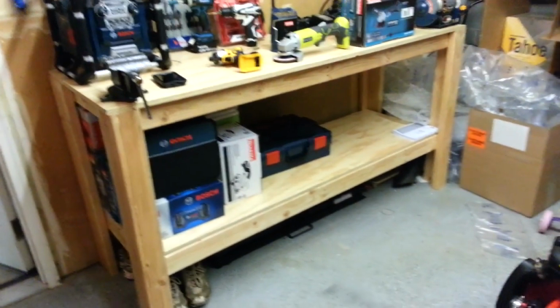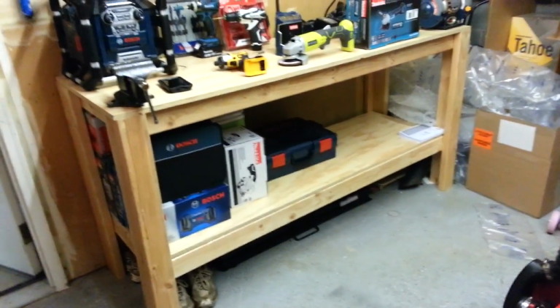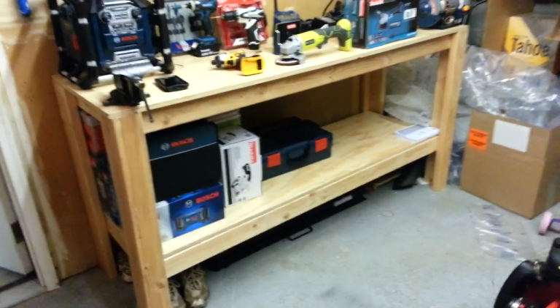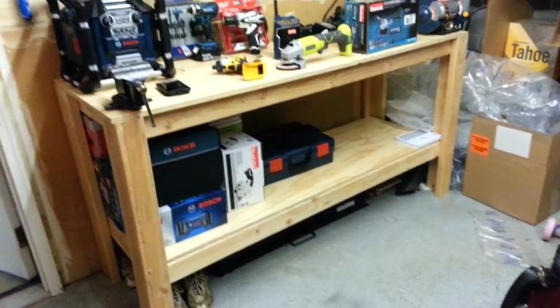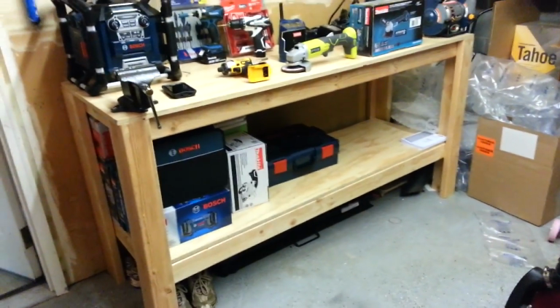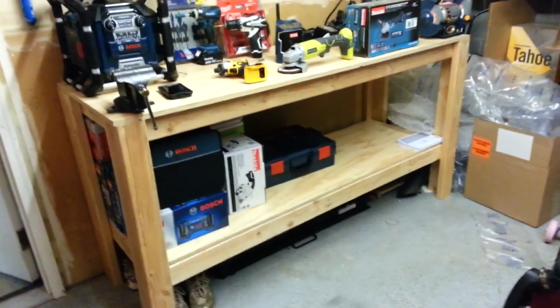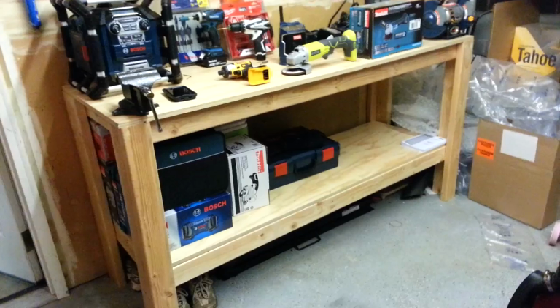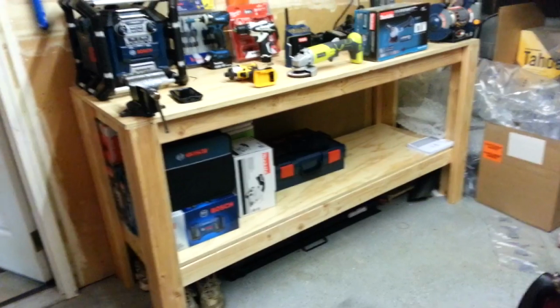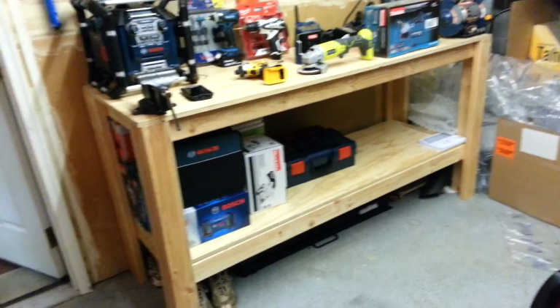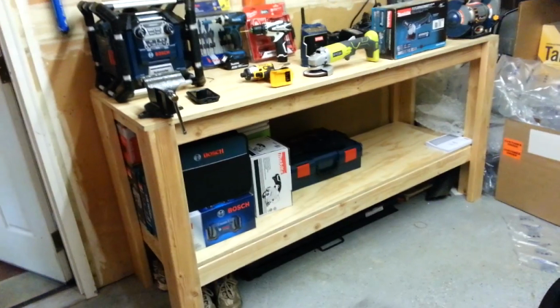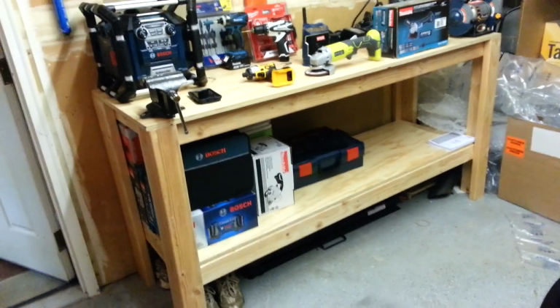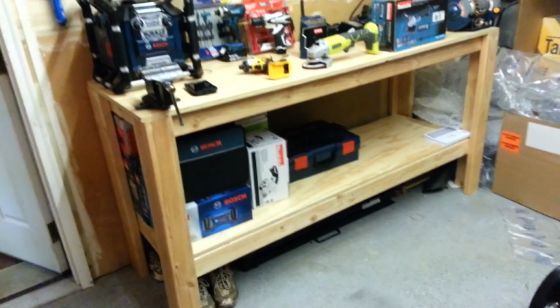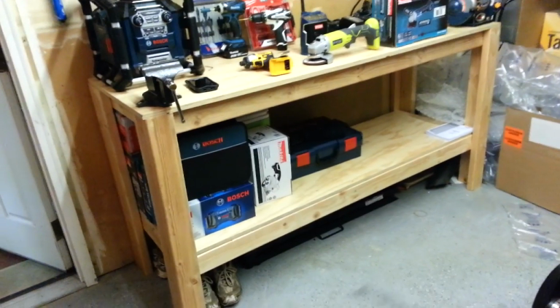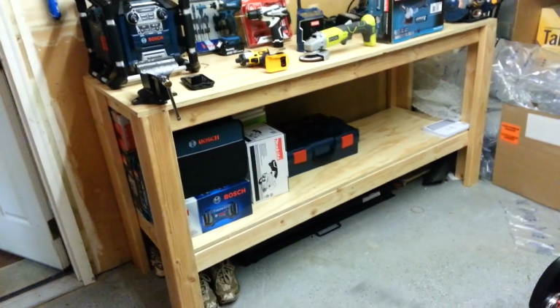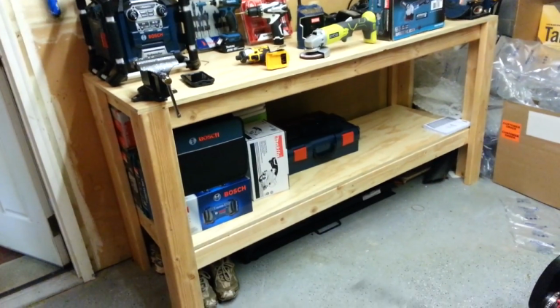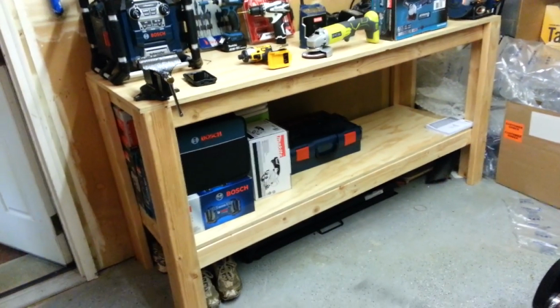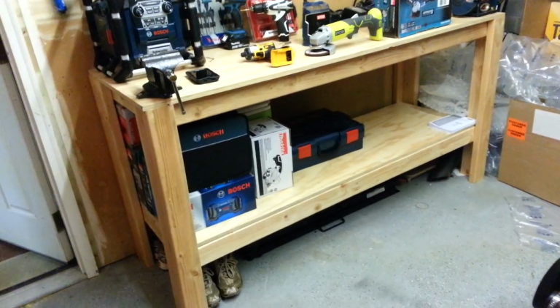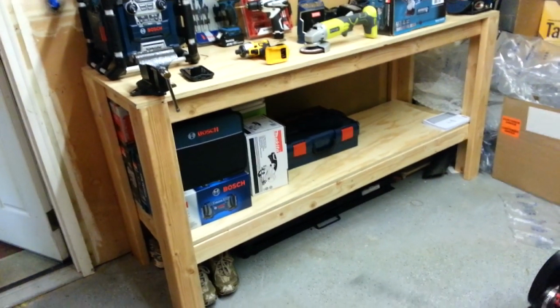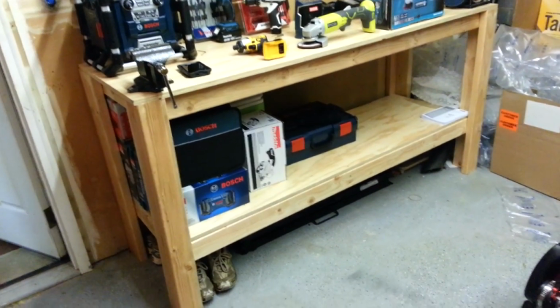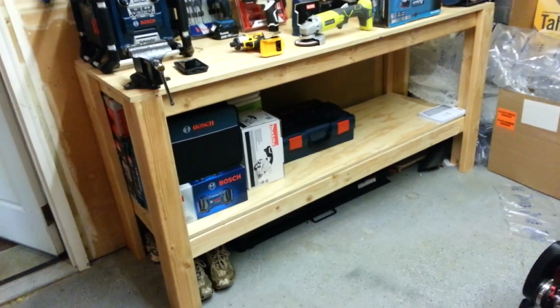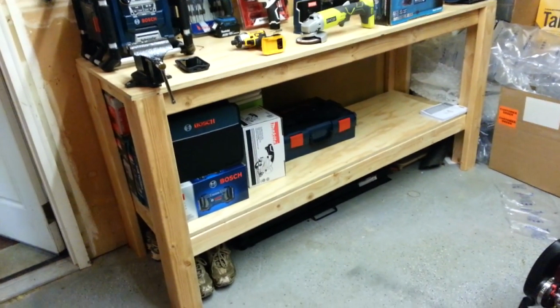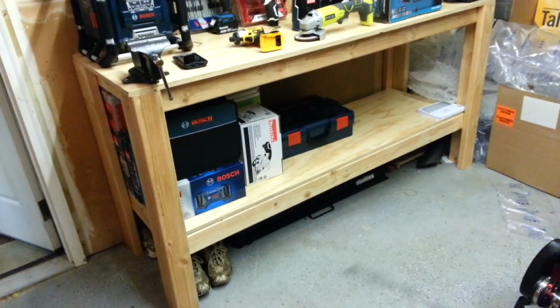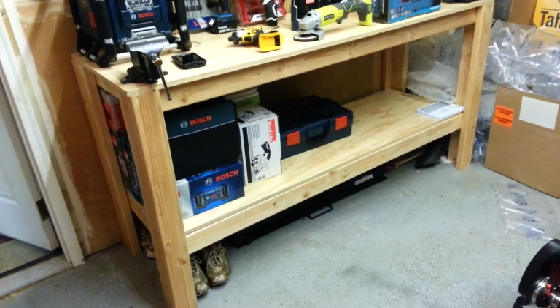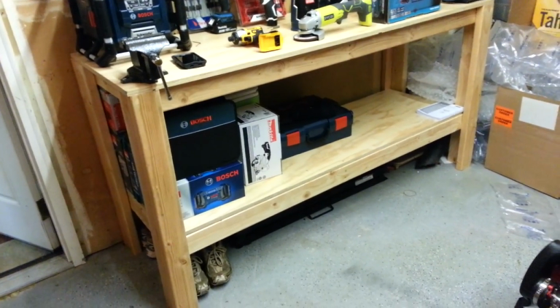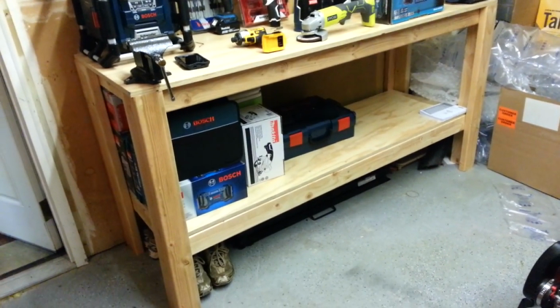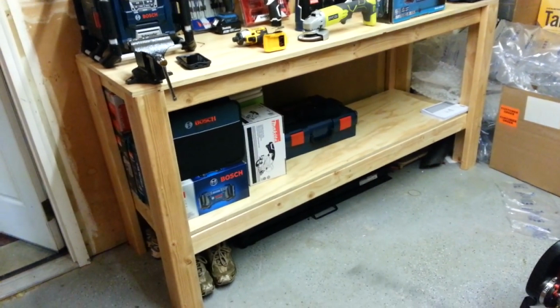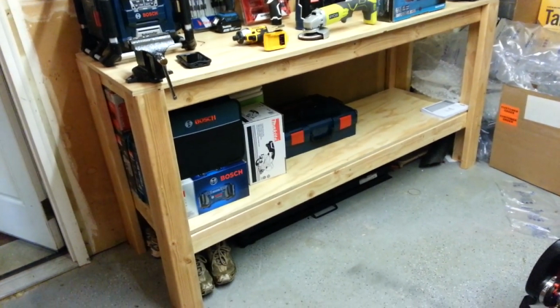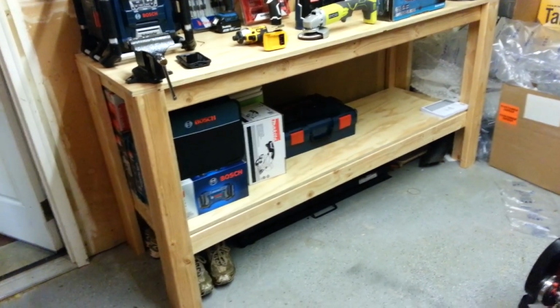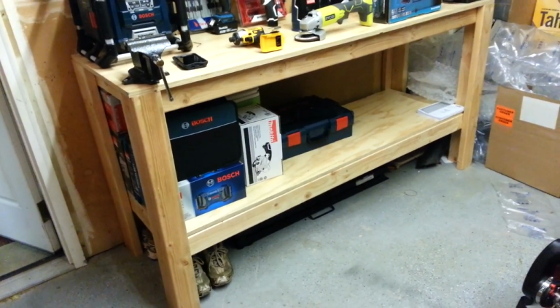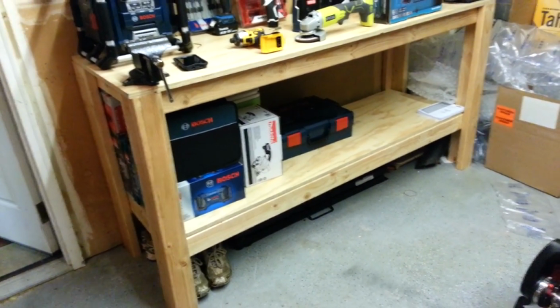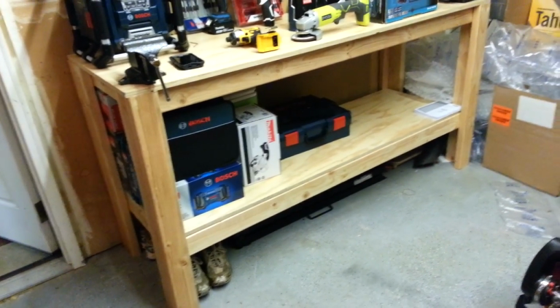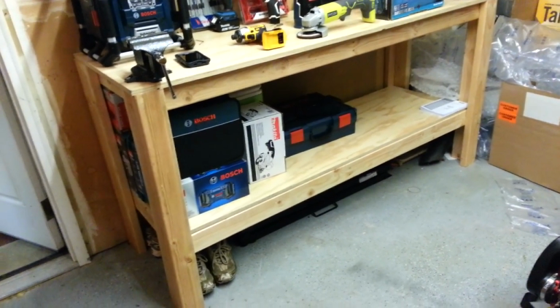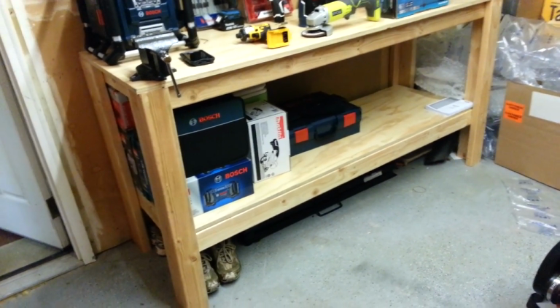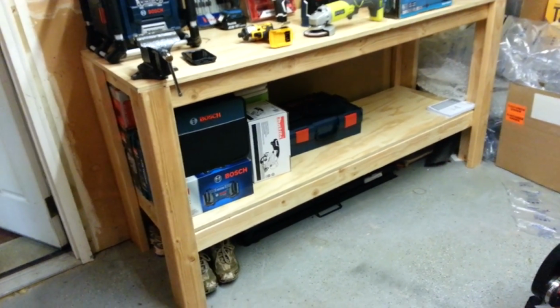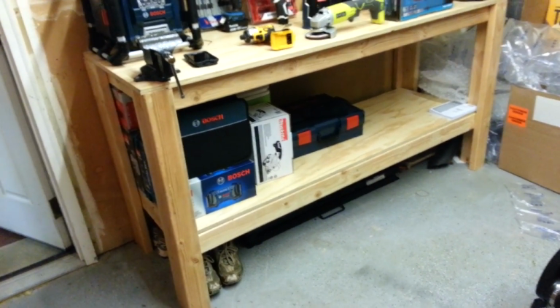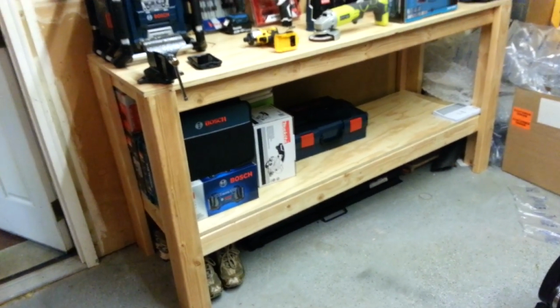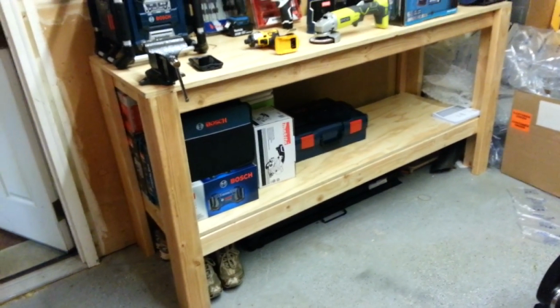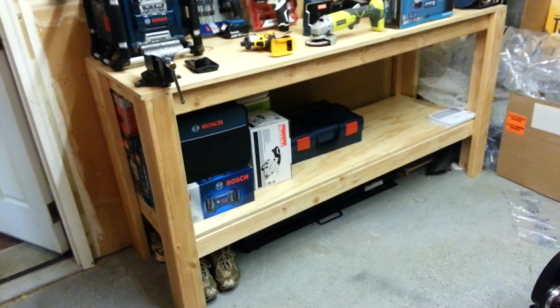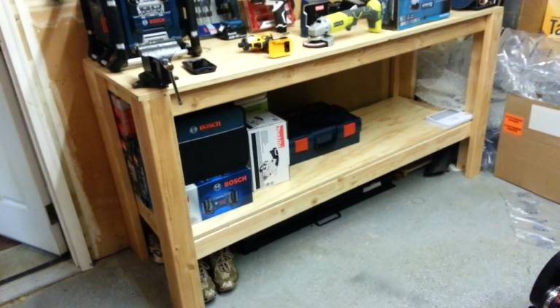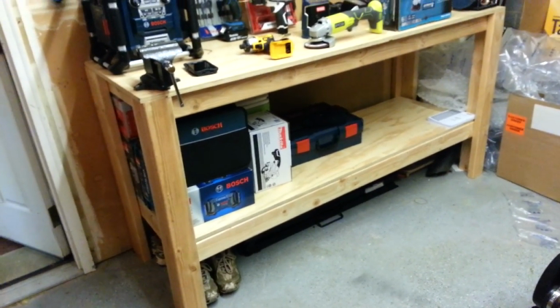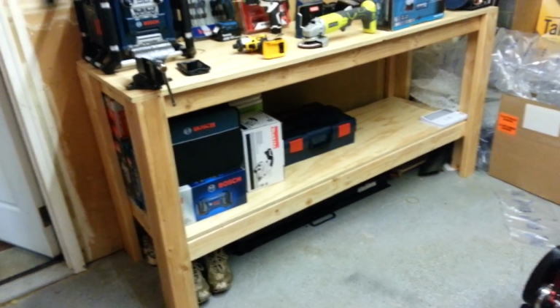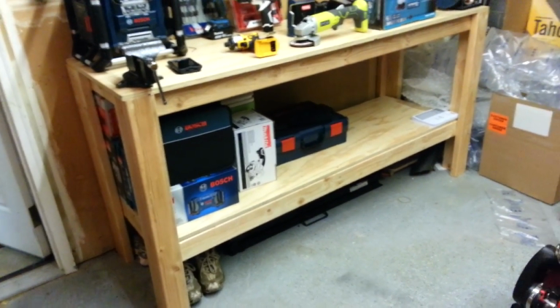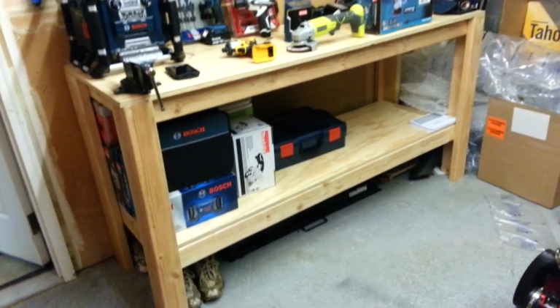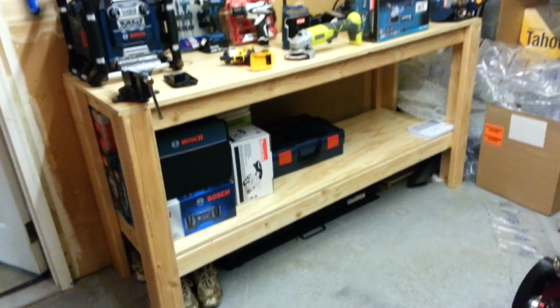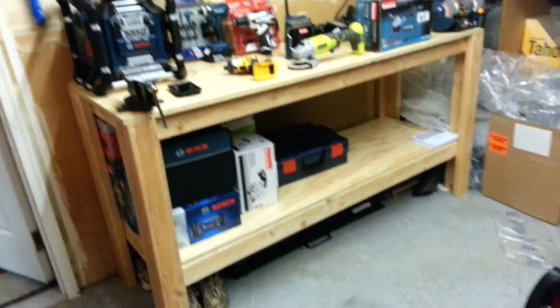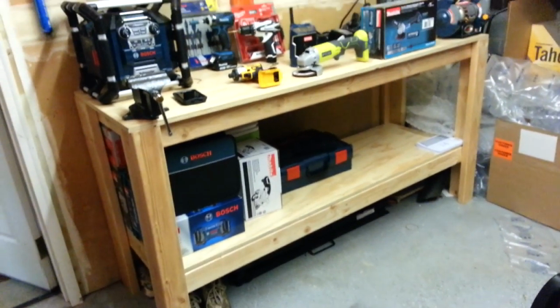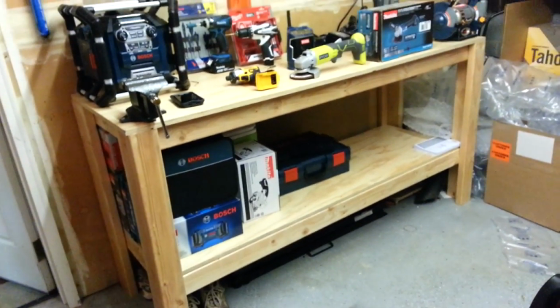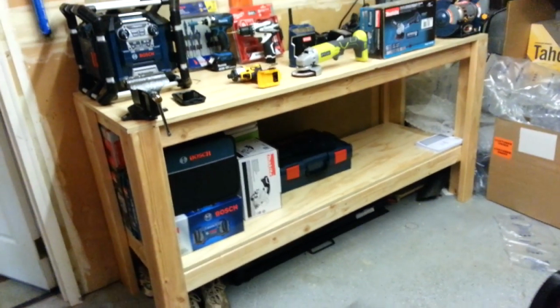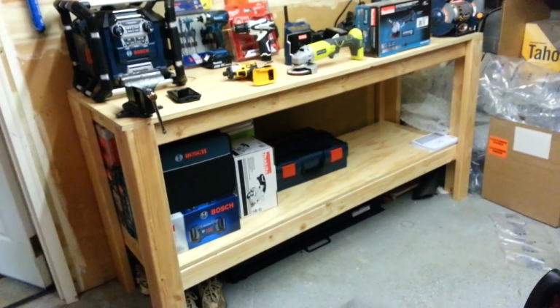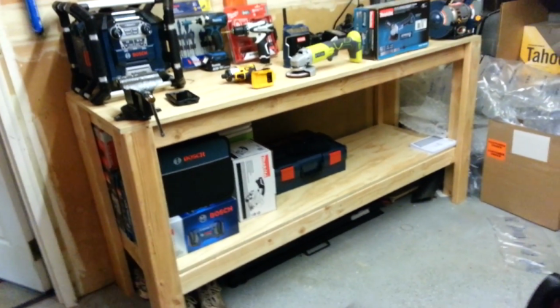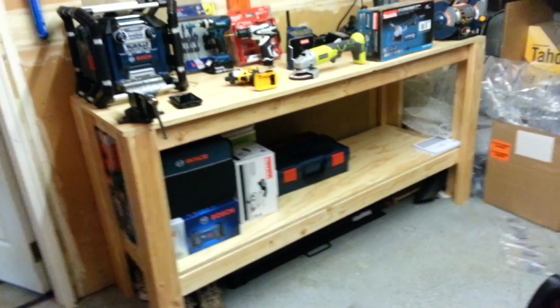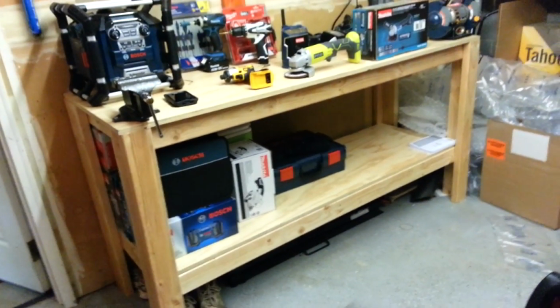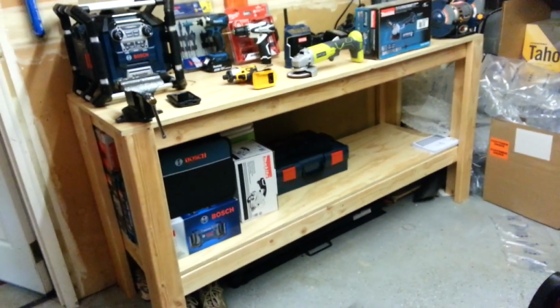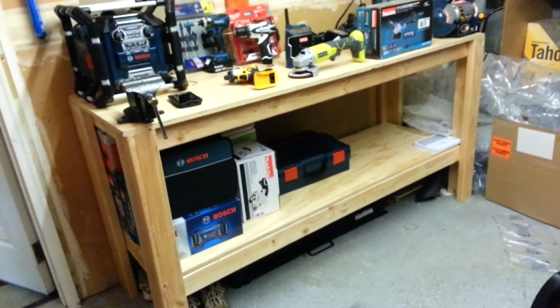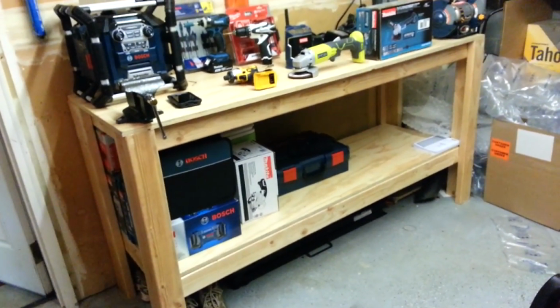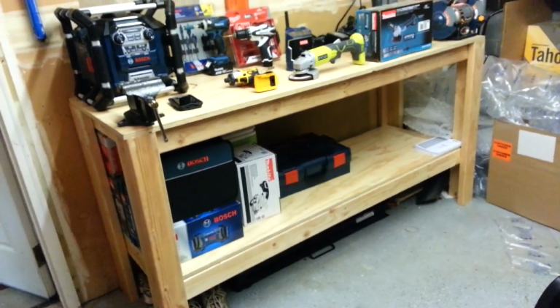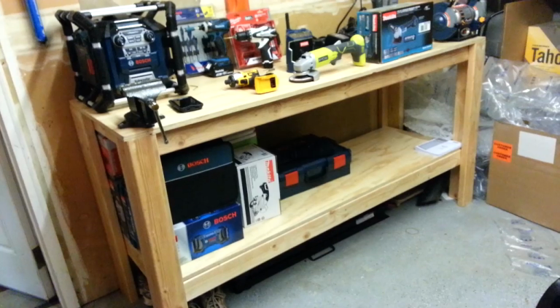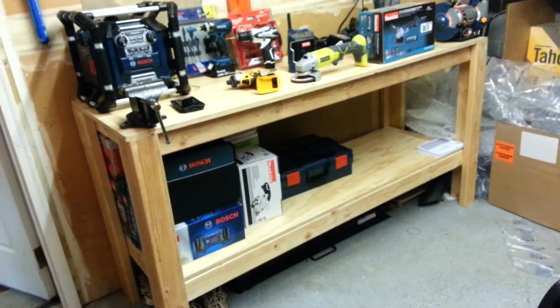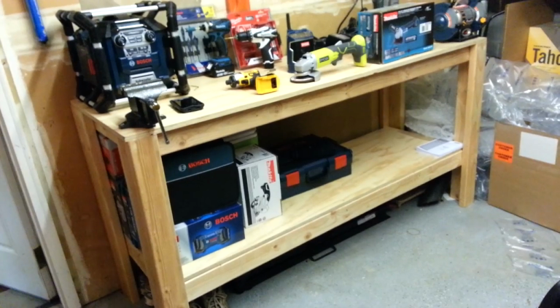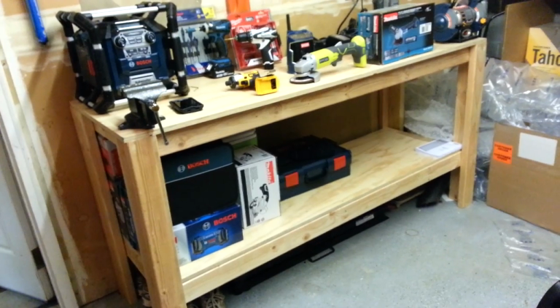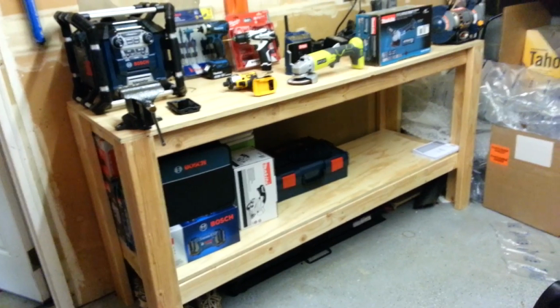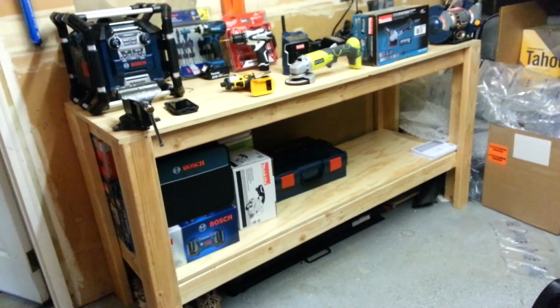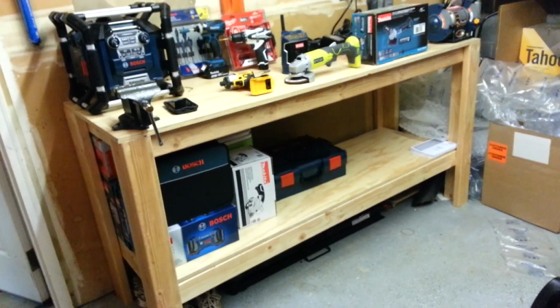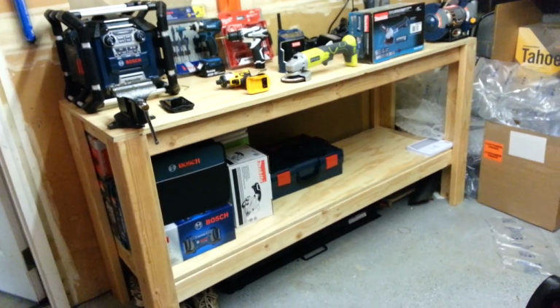This is my passion — I love woodworking, I love power tools.